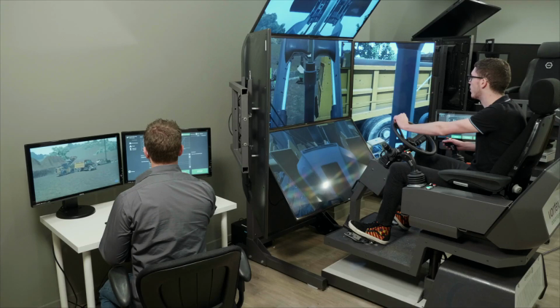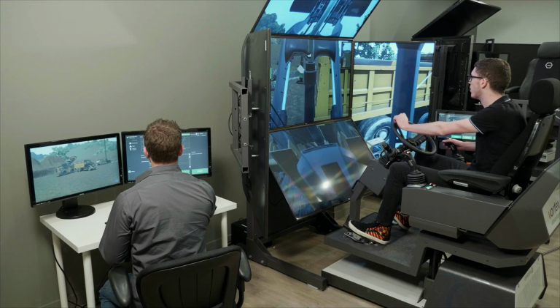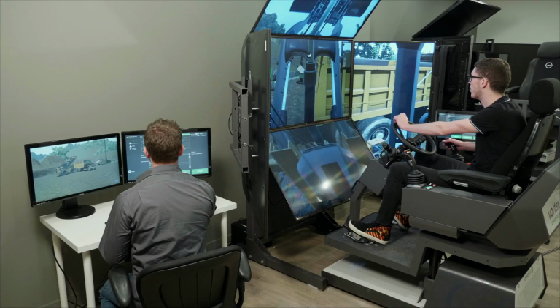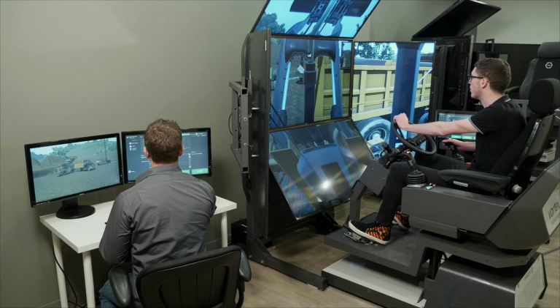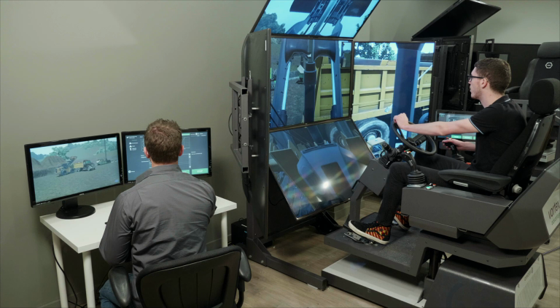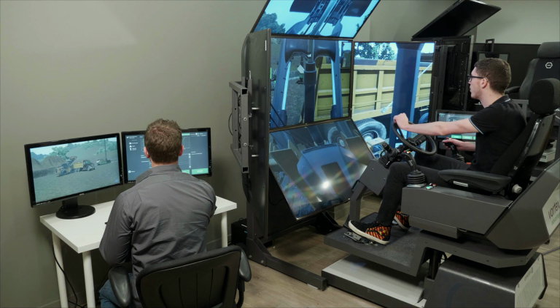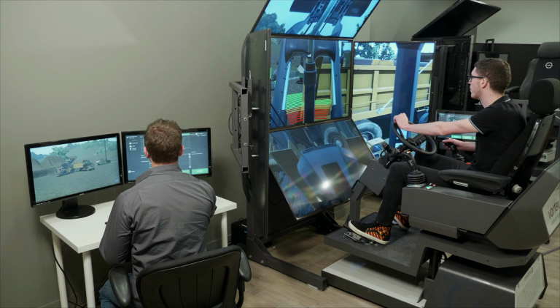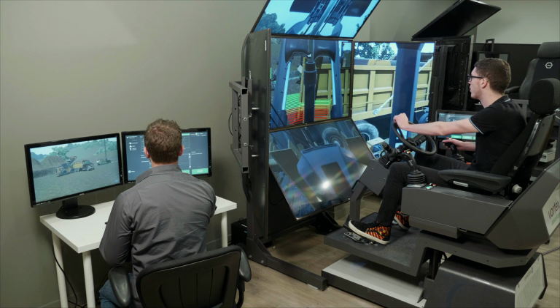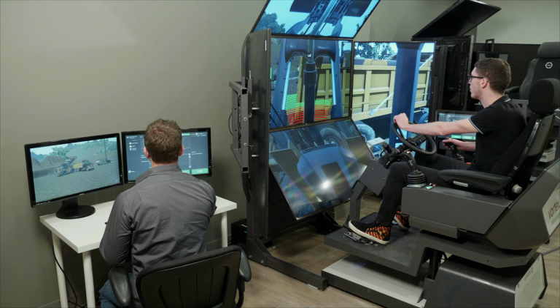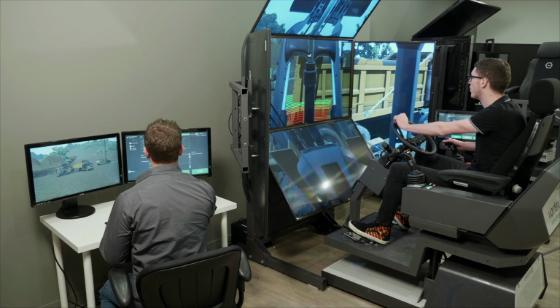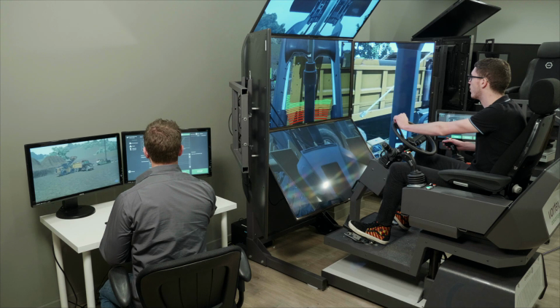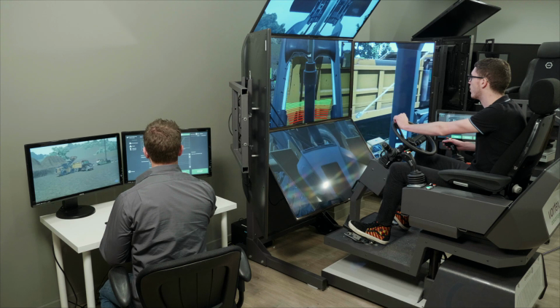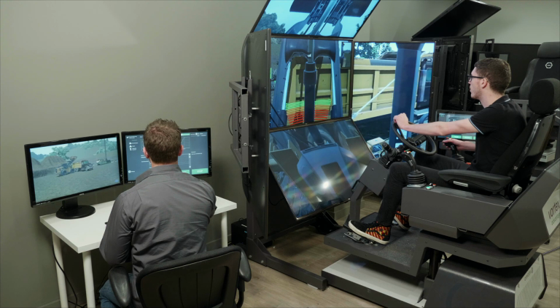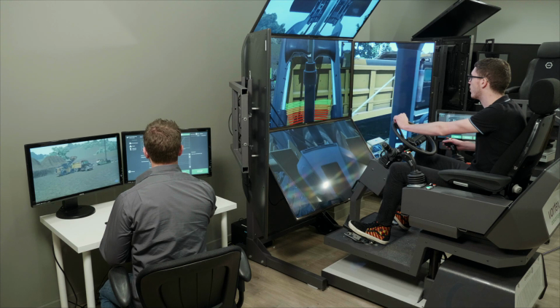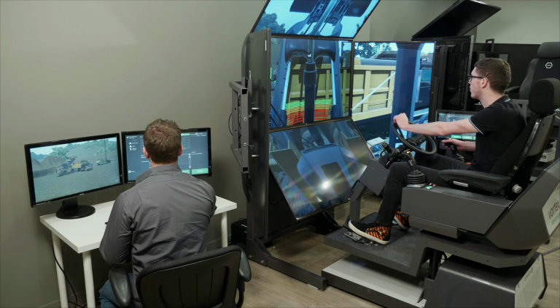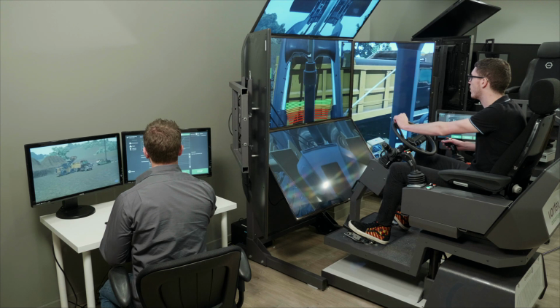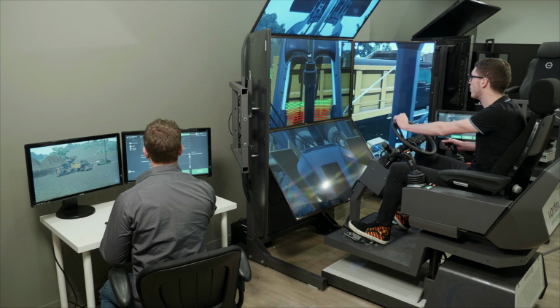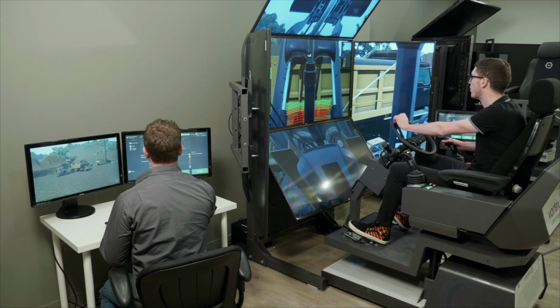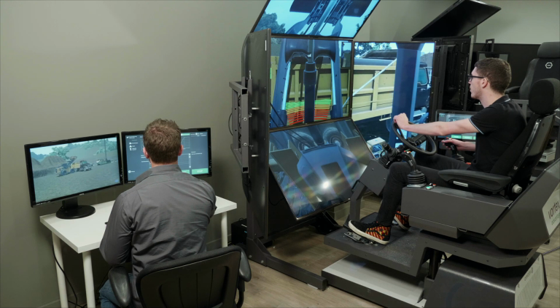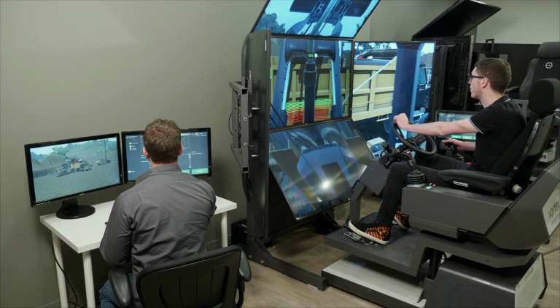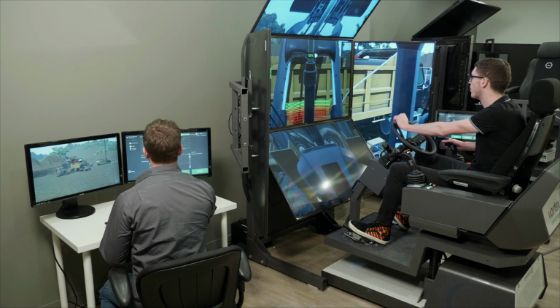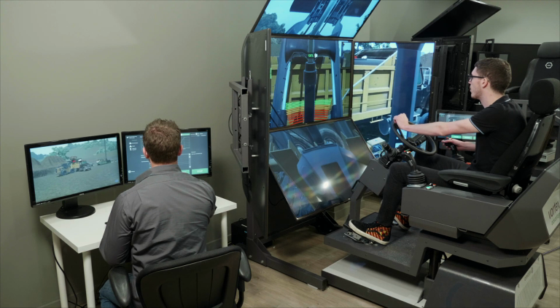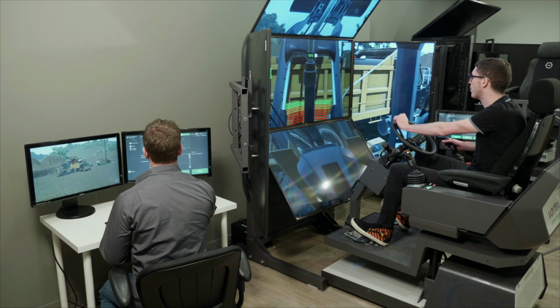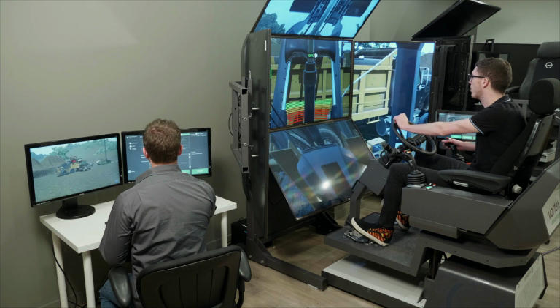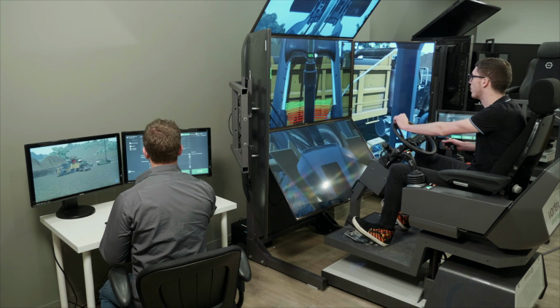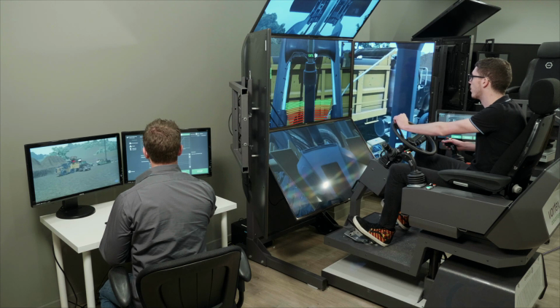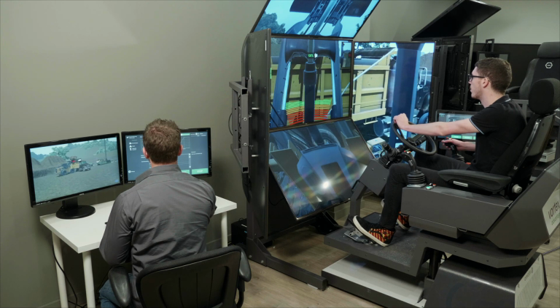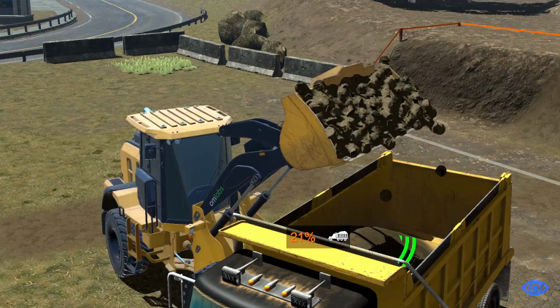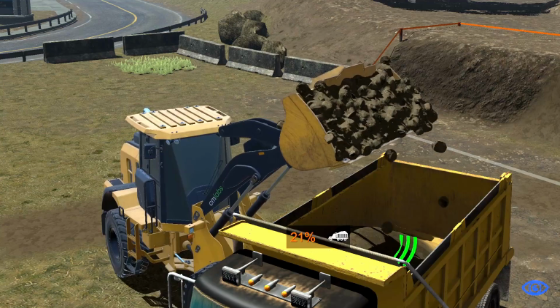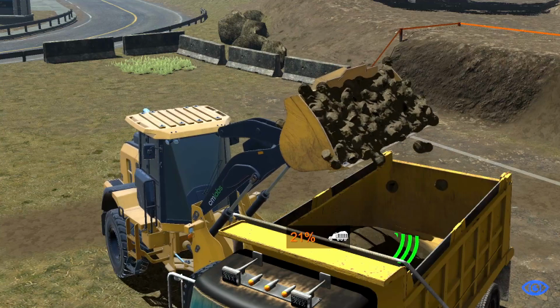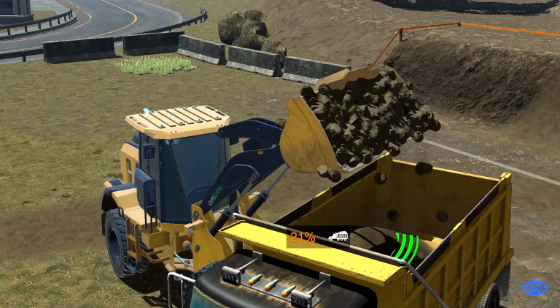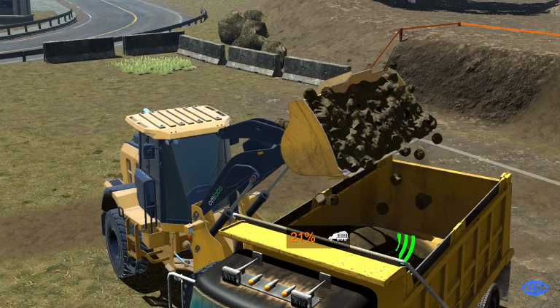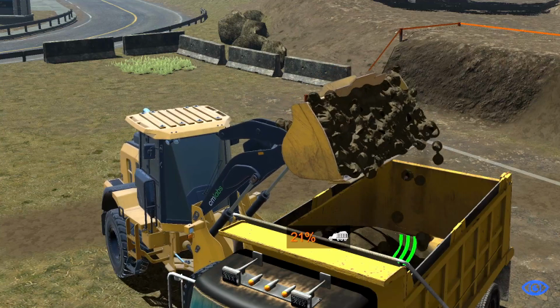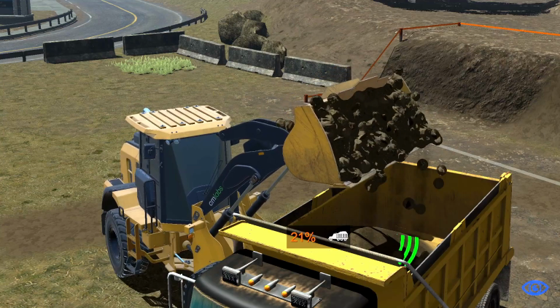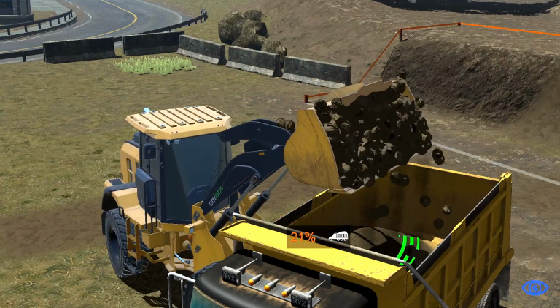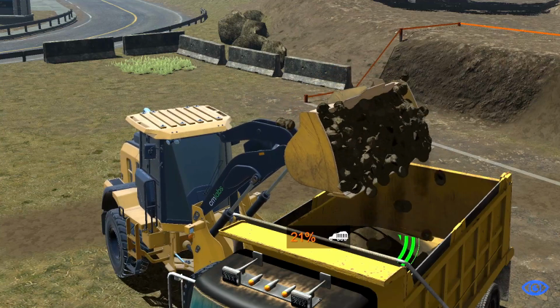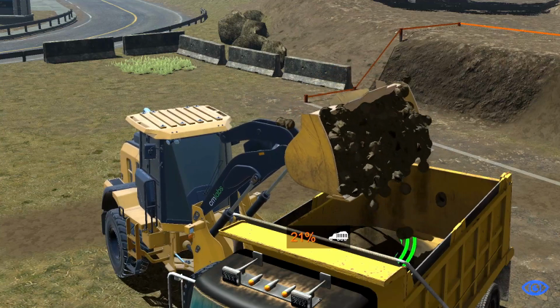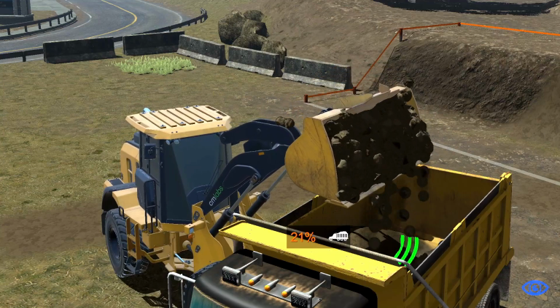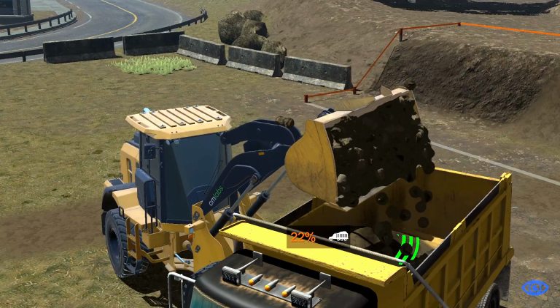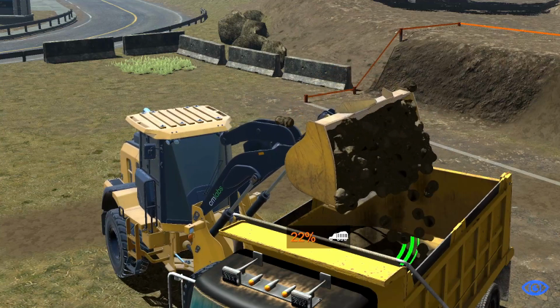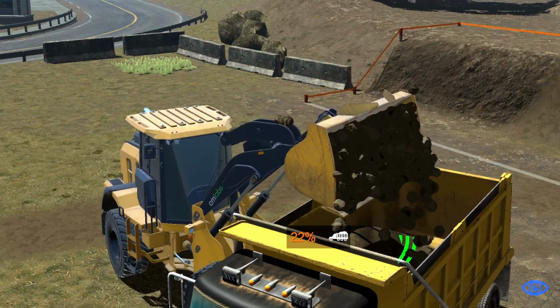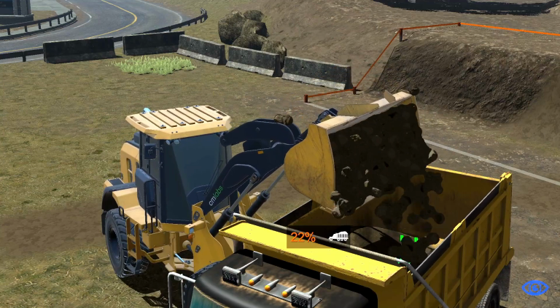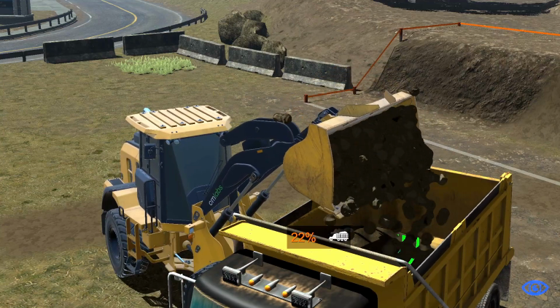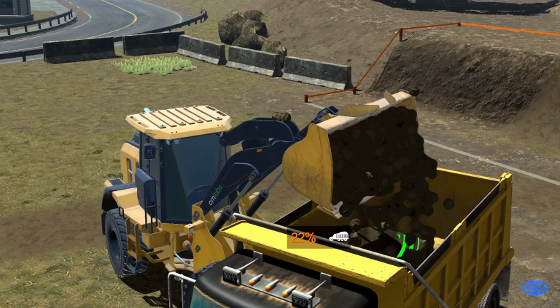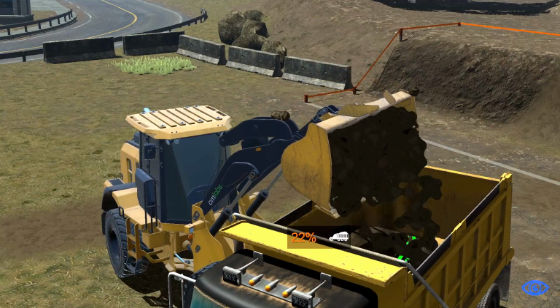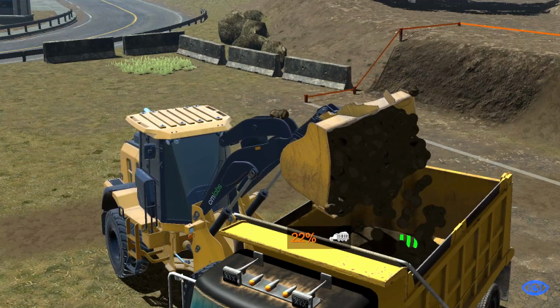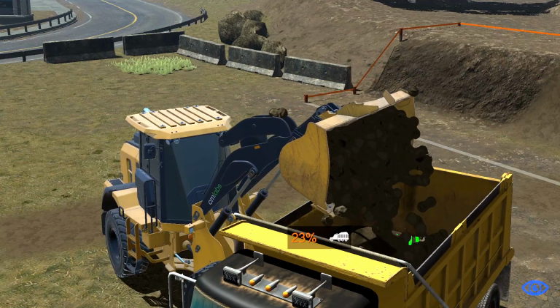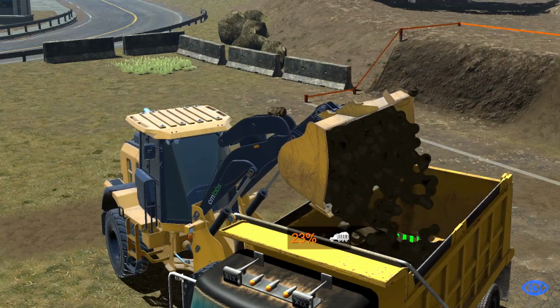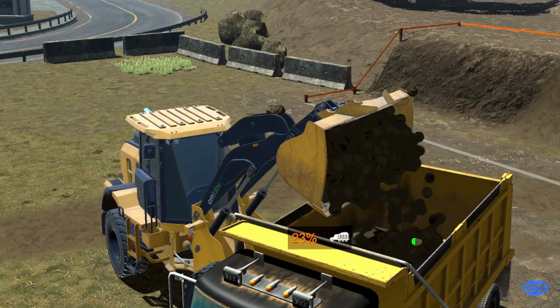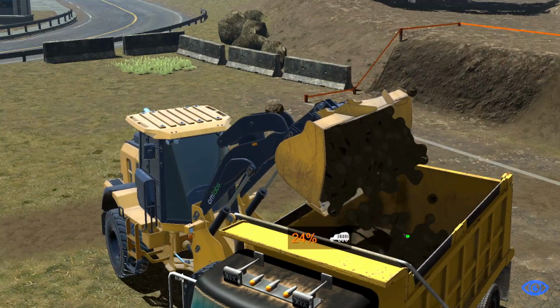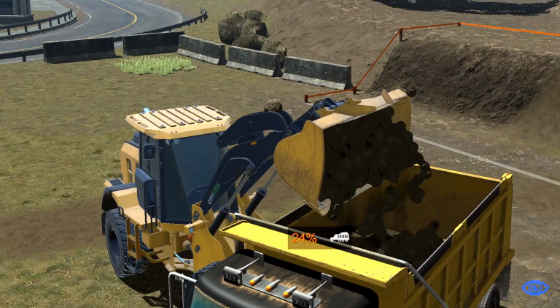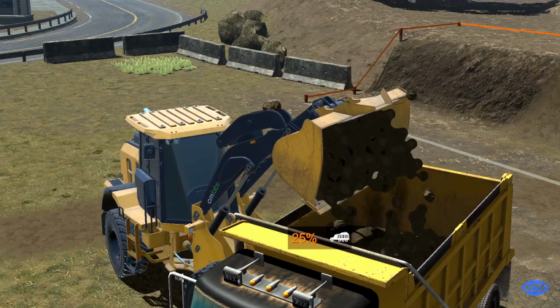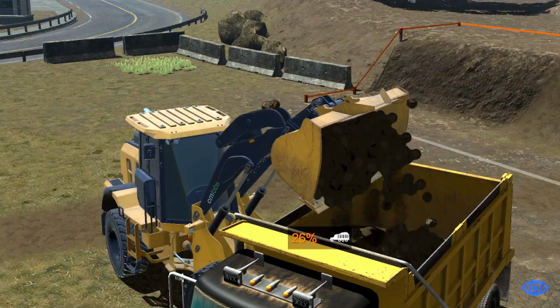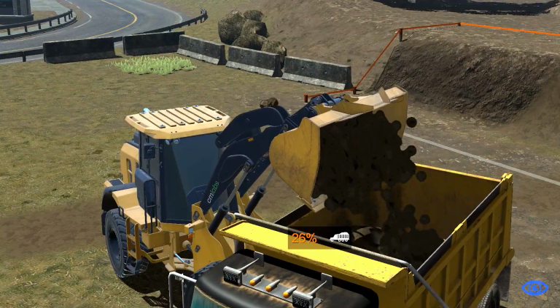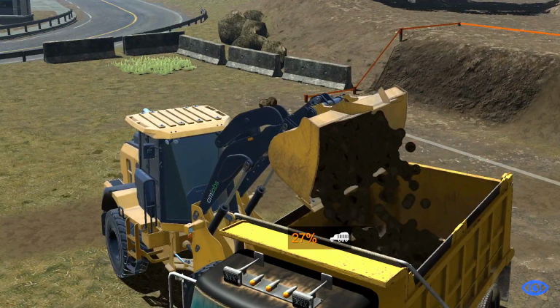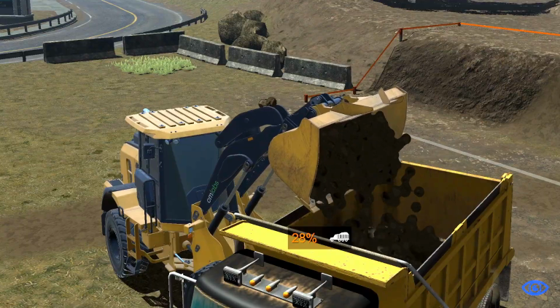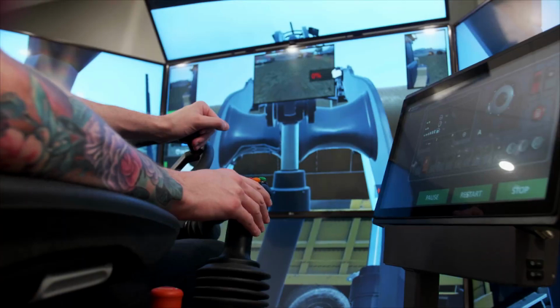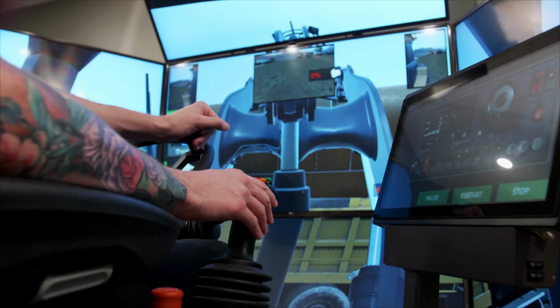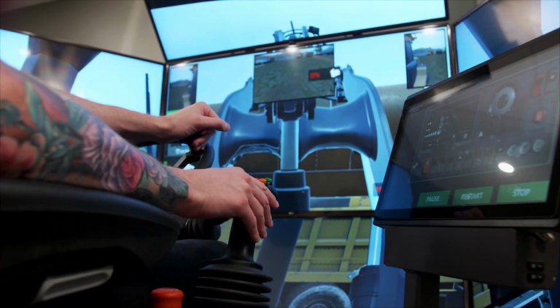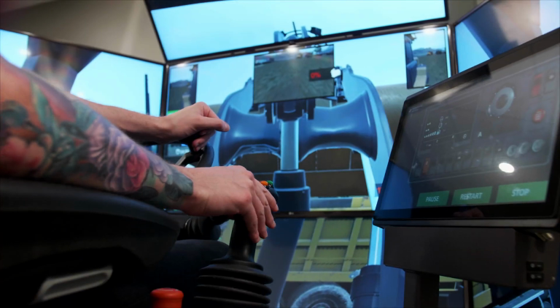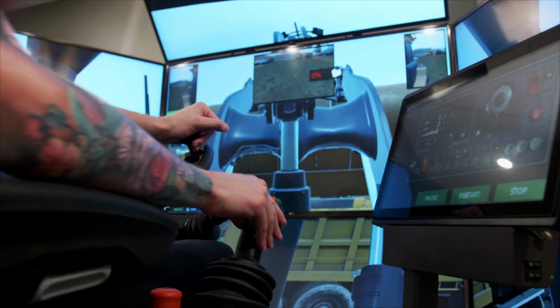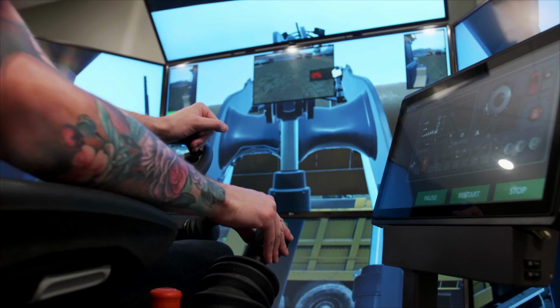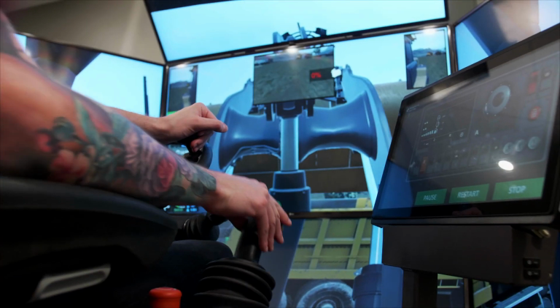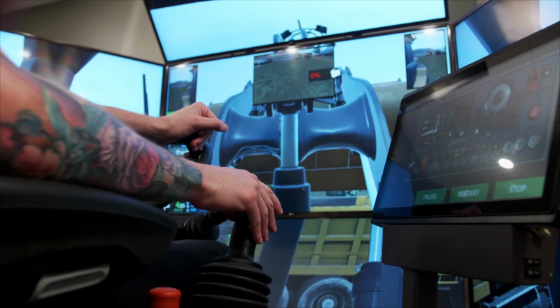From loading trucks to excavating and grading, the Wheel Loader Training Pack introduces guided learning features for faster skills acquisition.